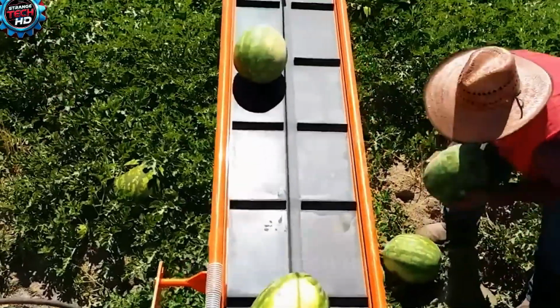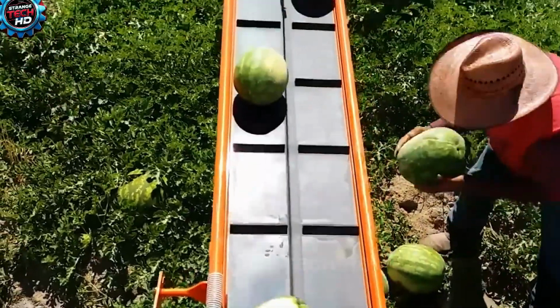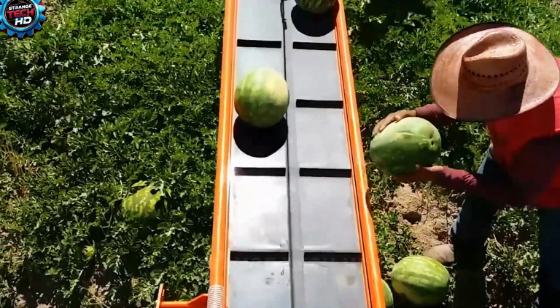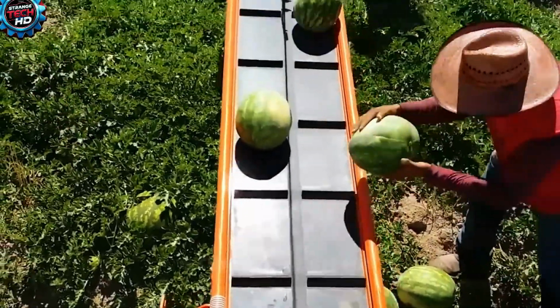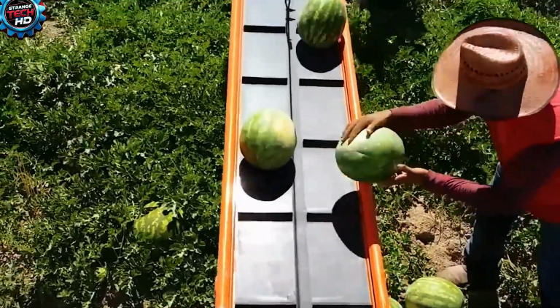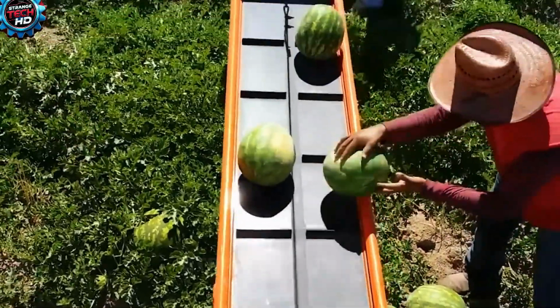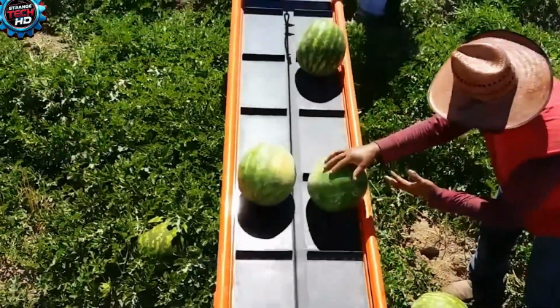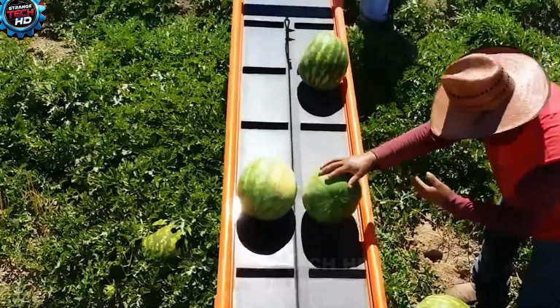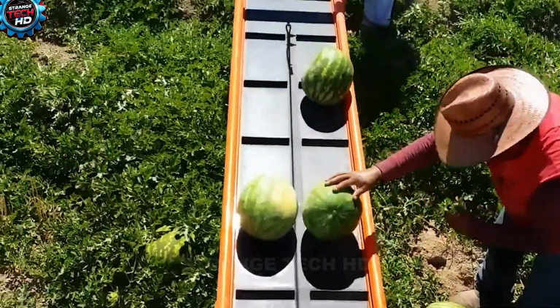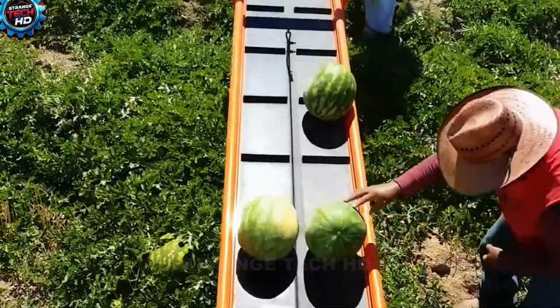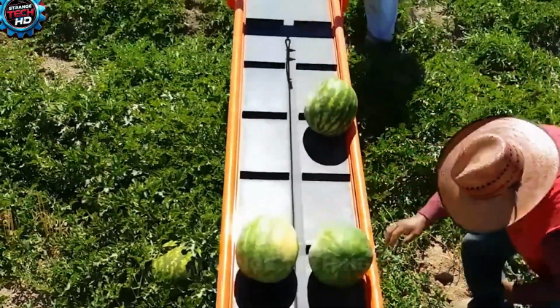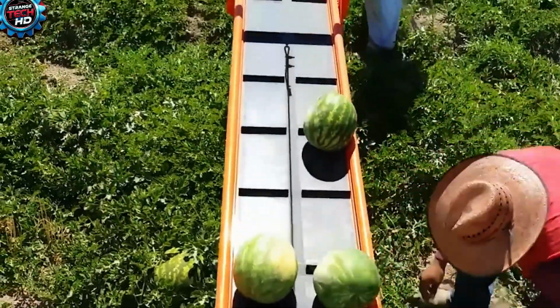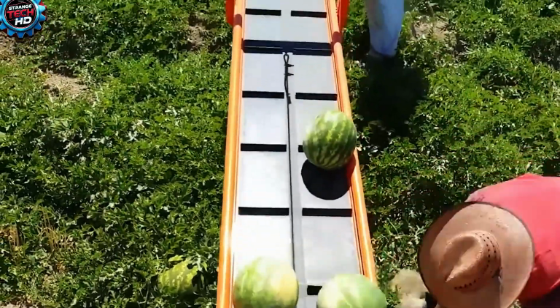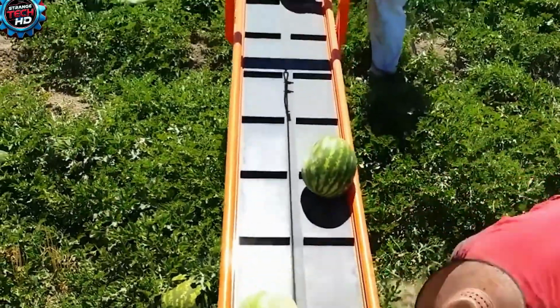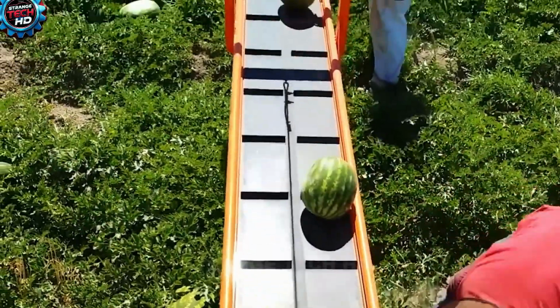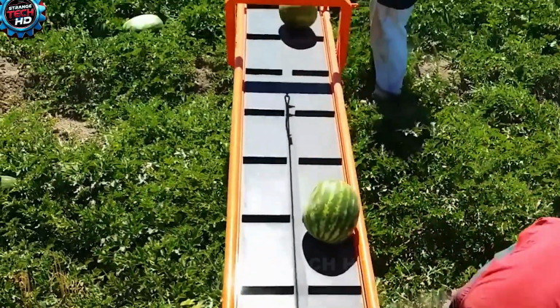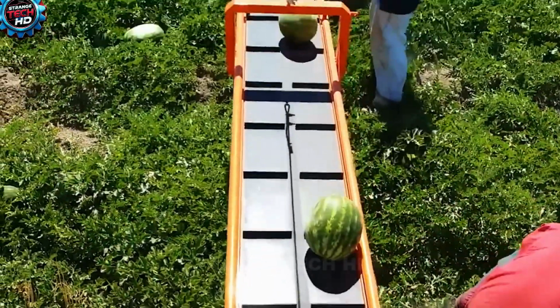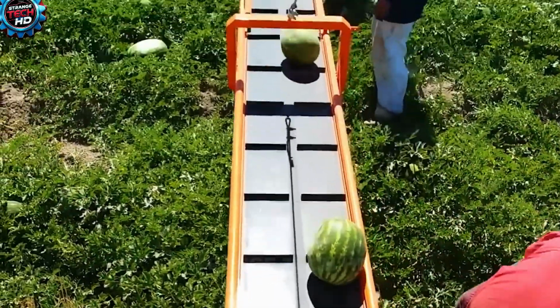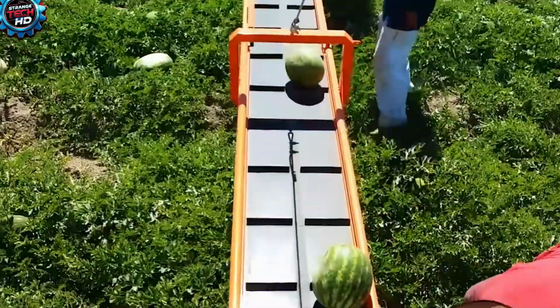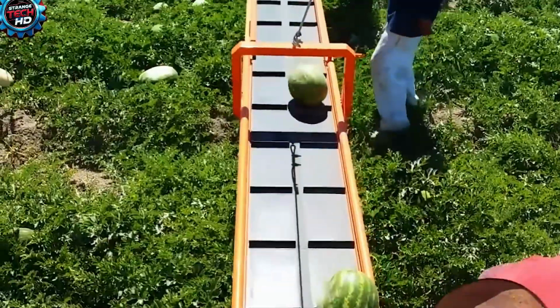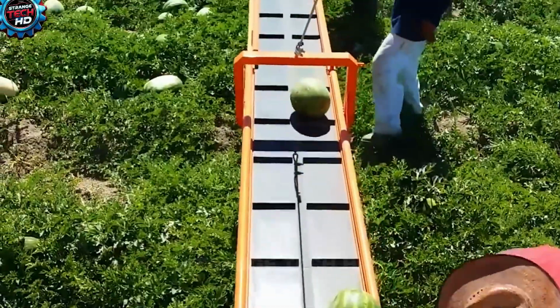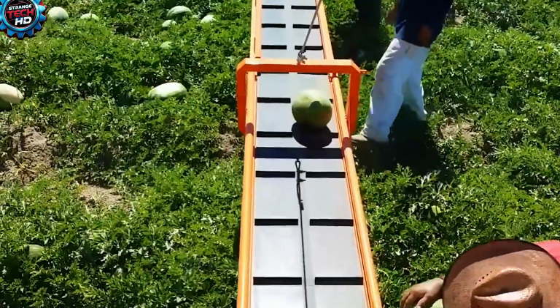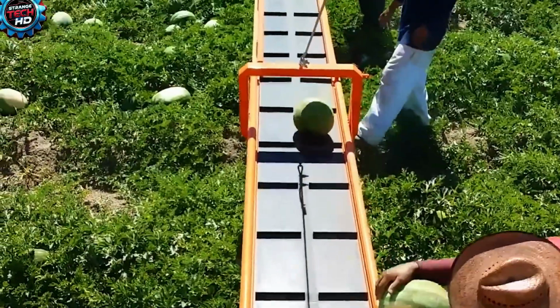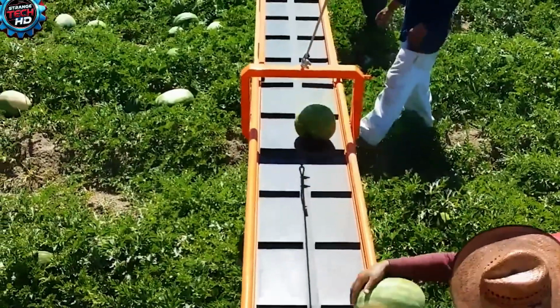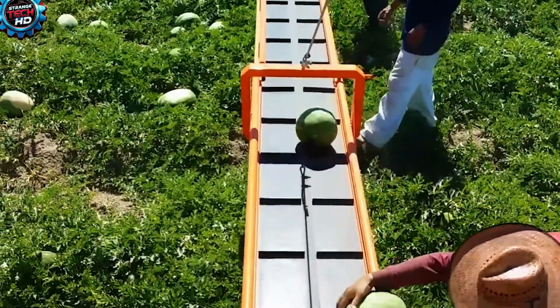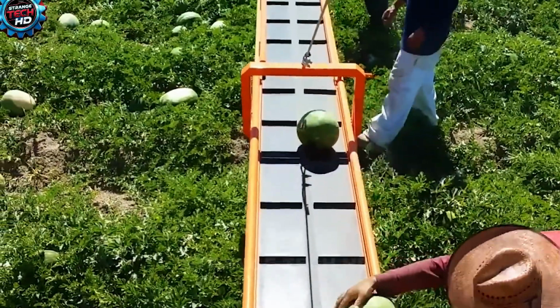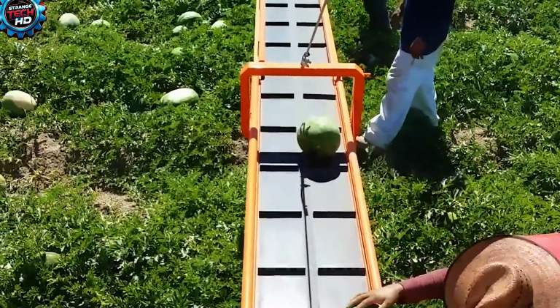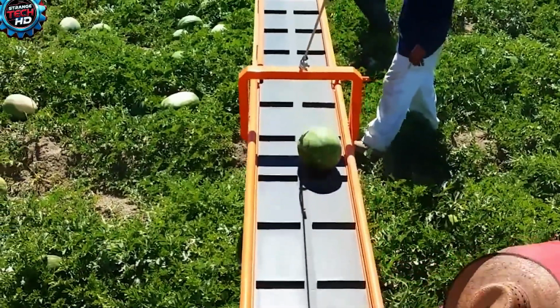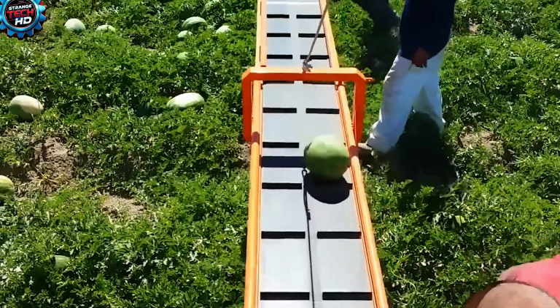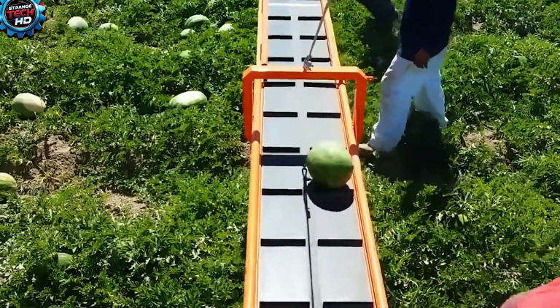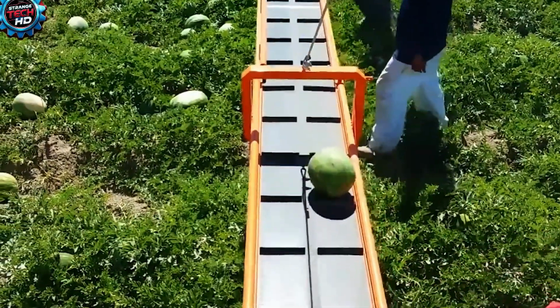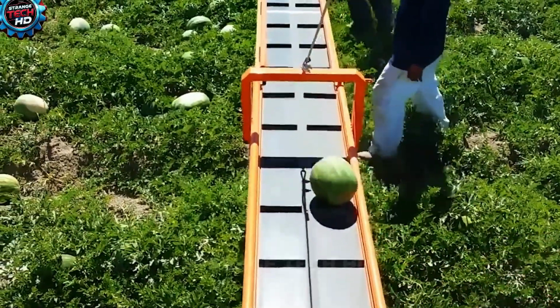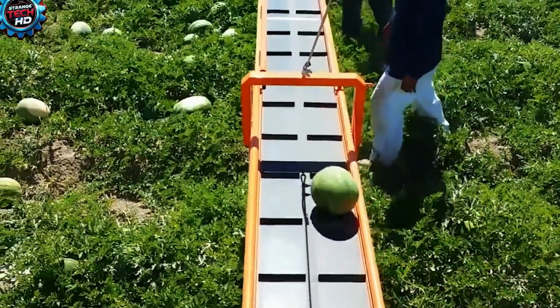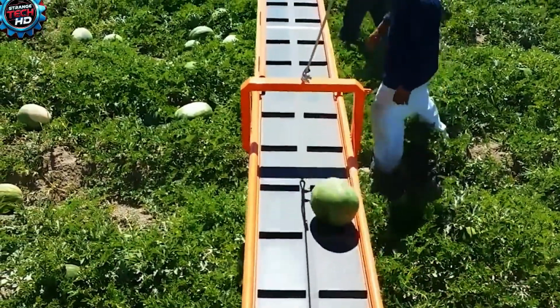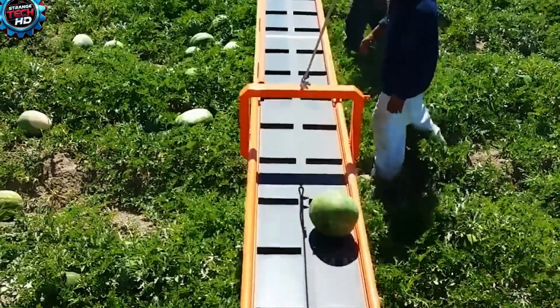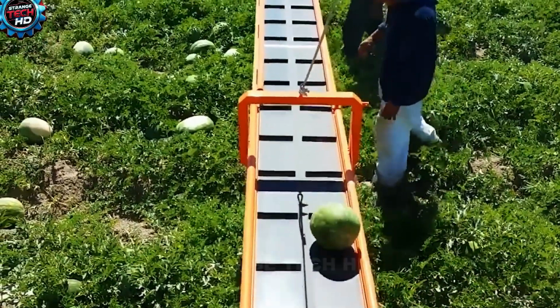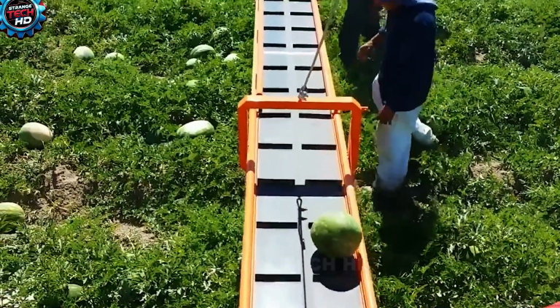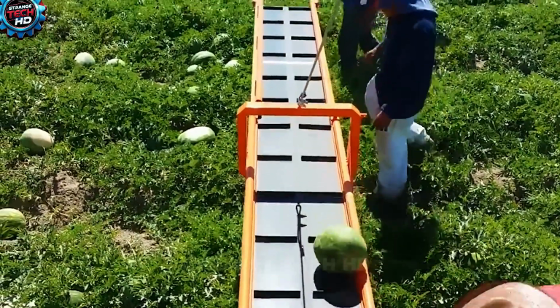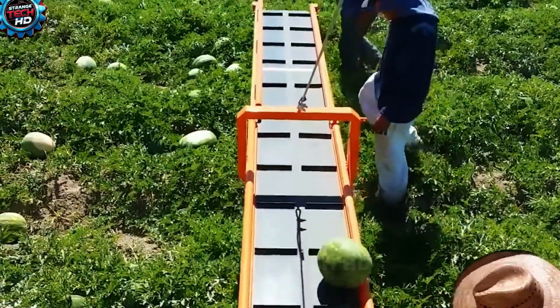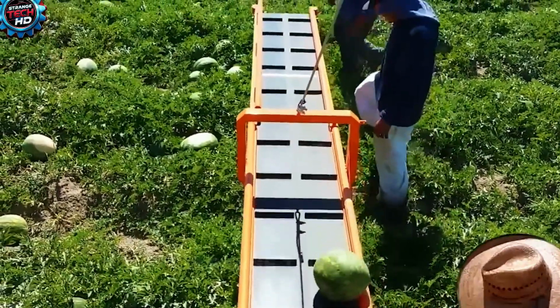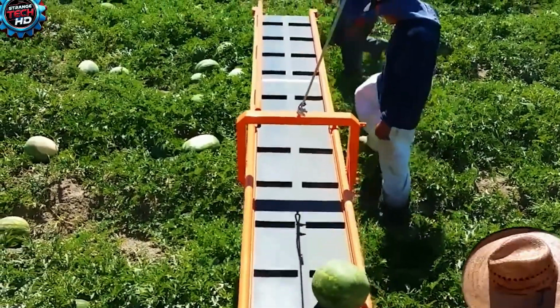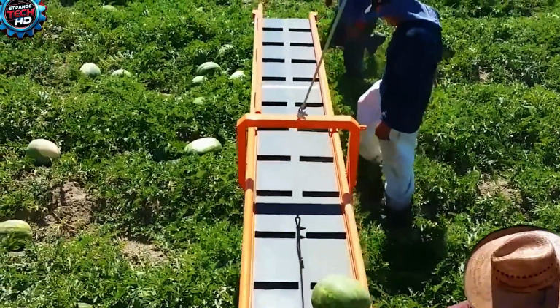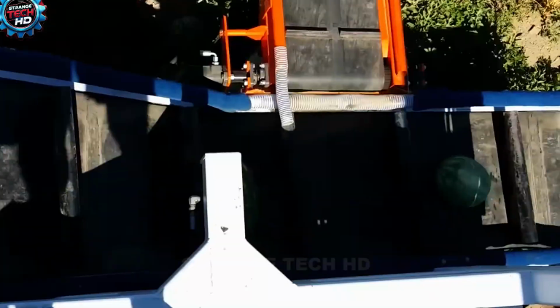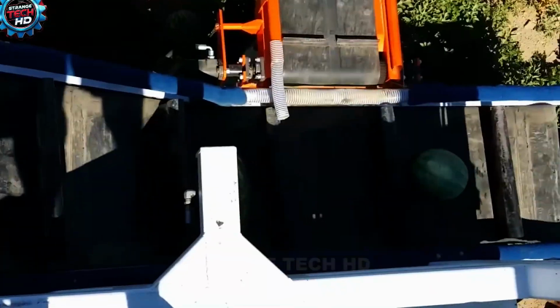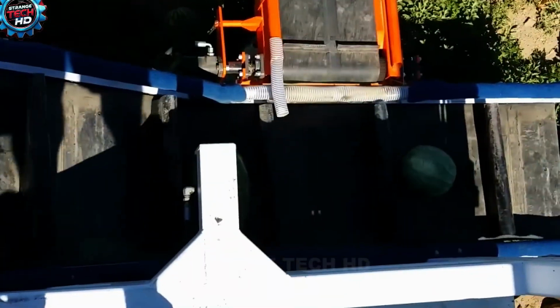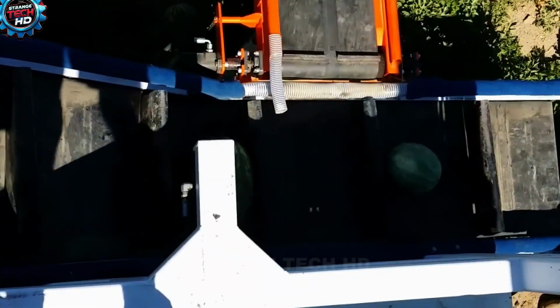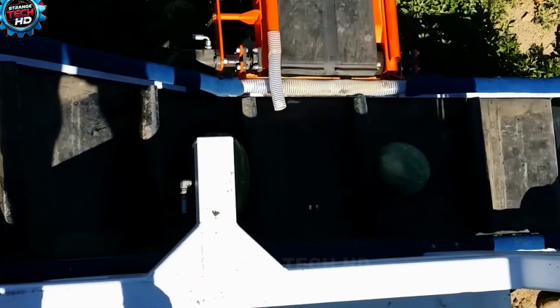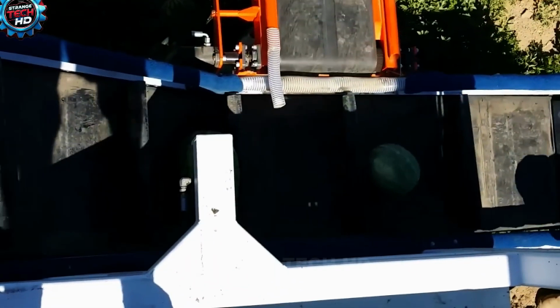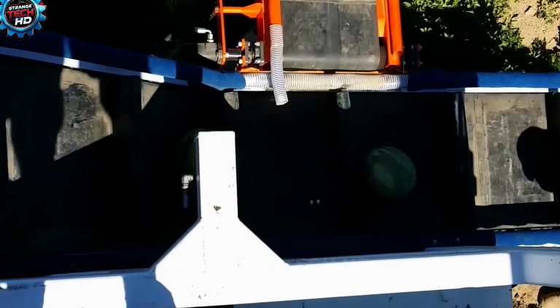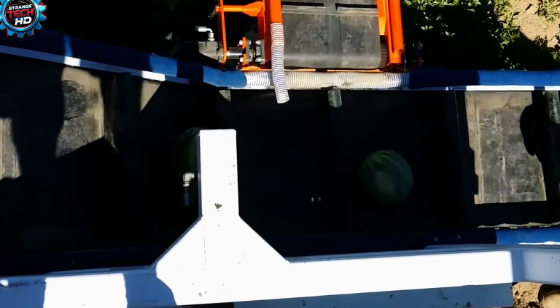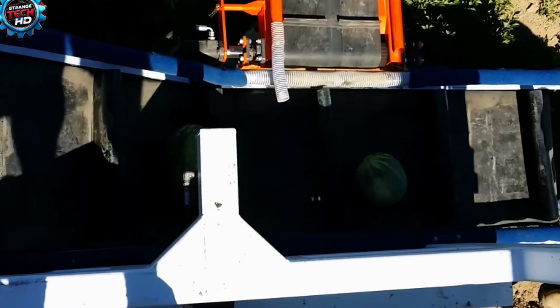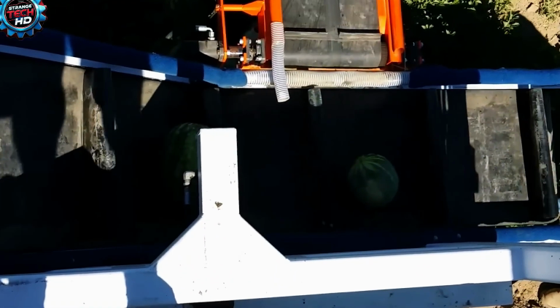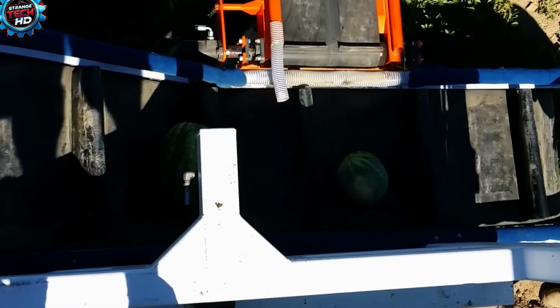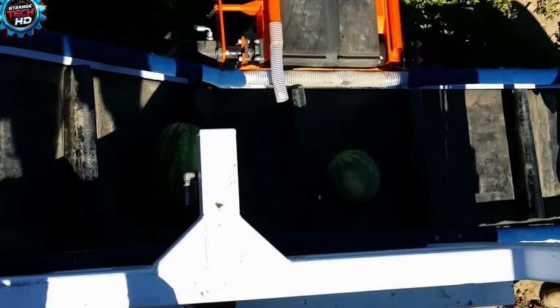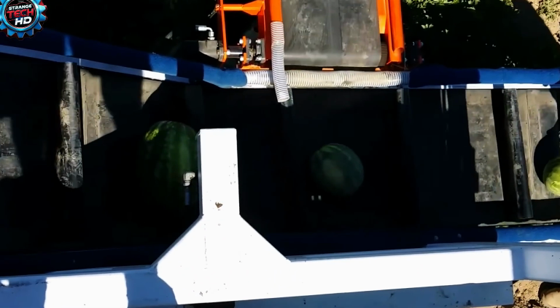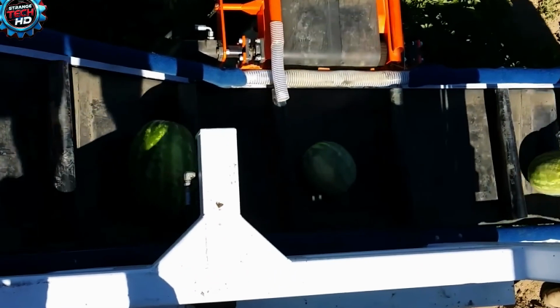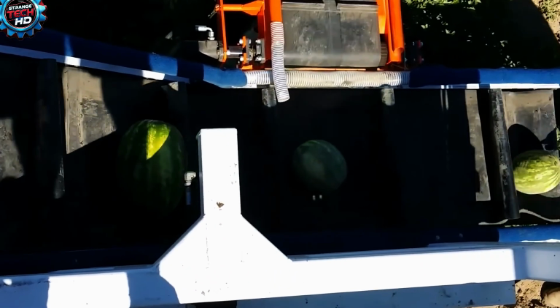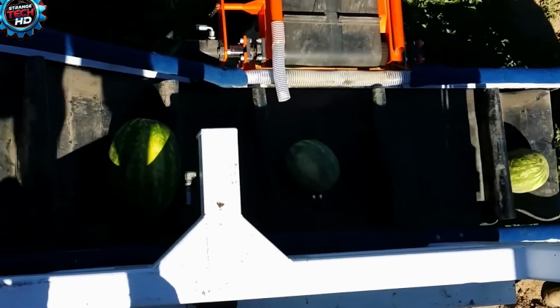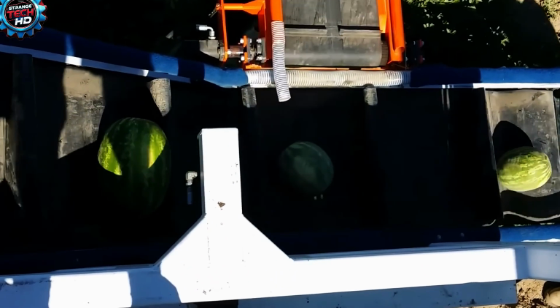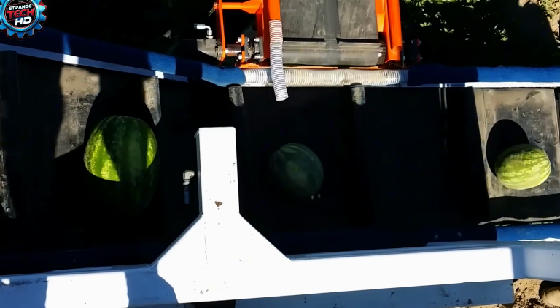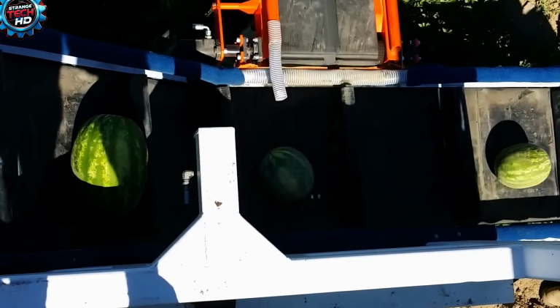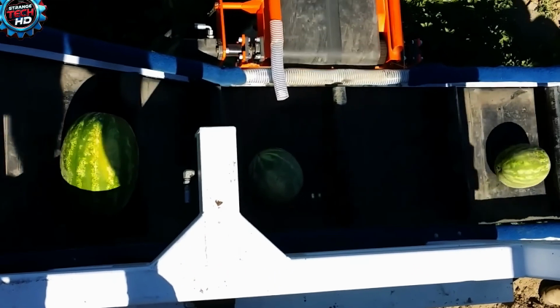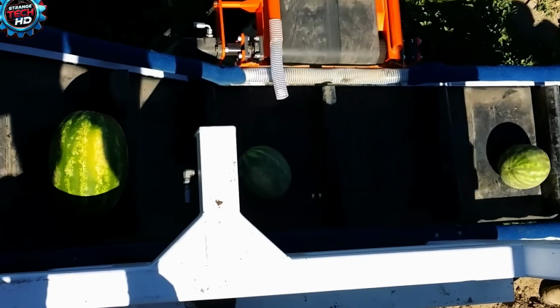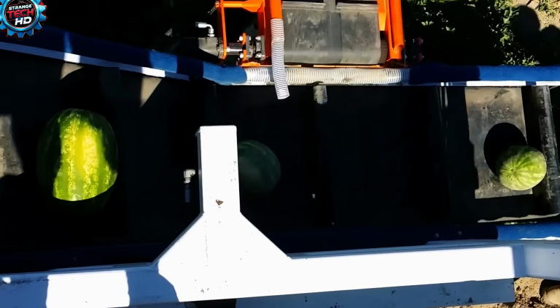With the help of this advanced harvester, farmers can work more efficiently and safely, greatly reducing their effort in the field.